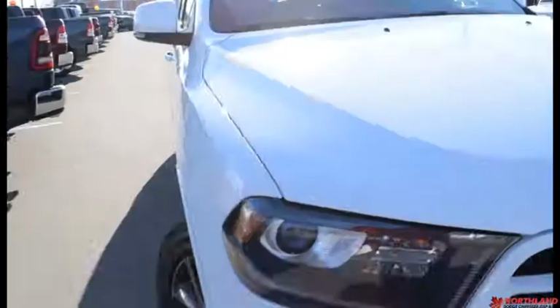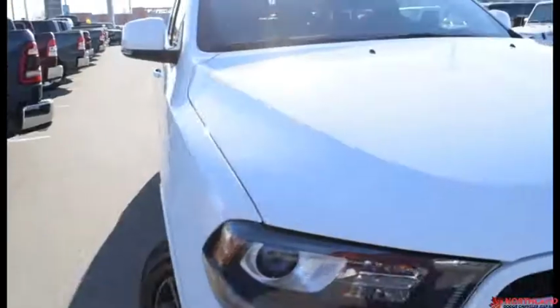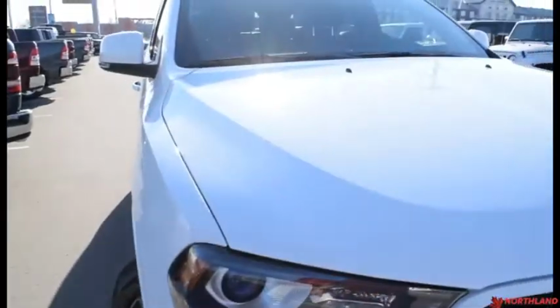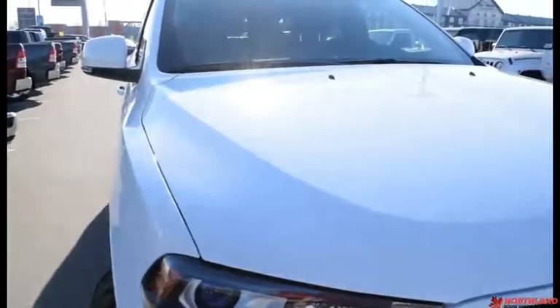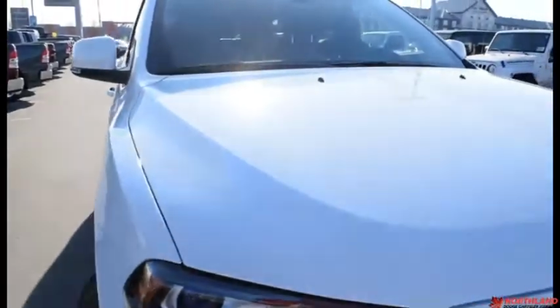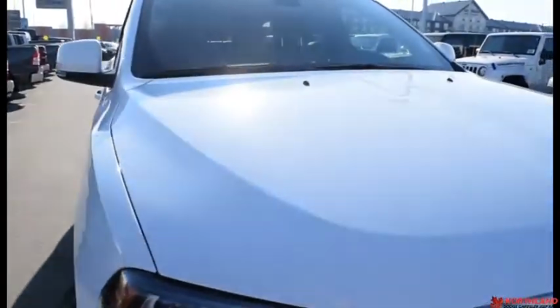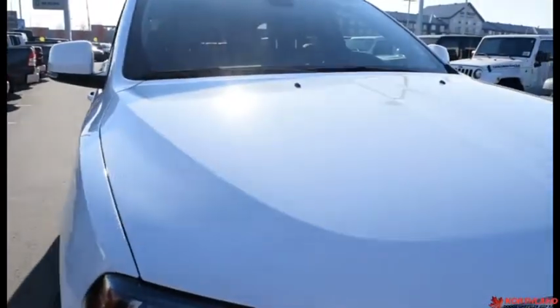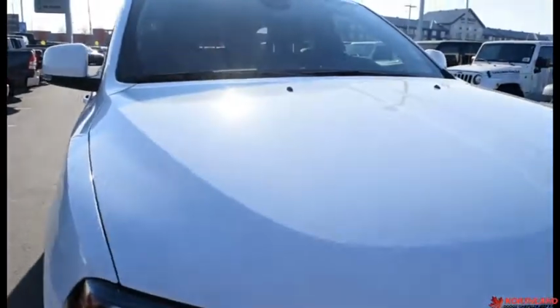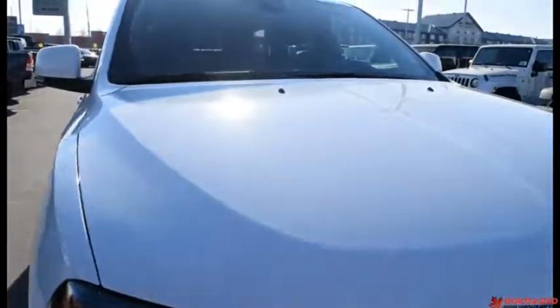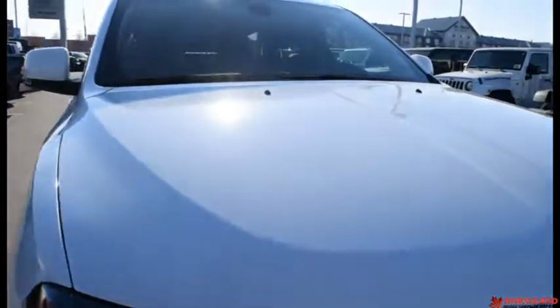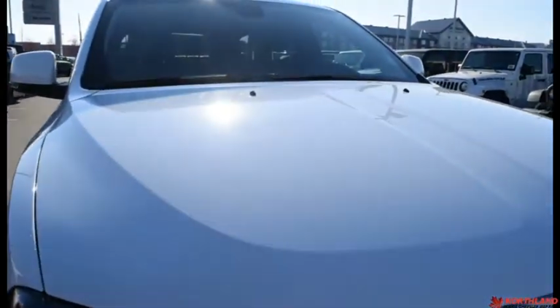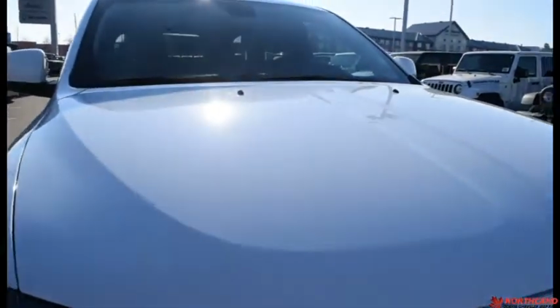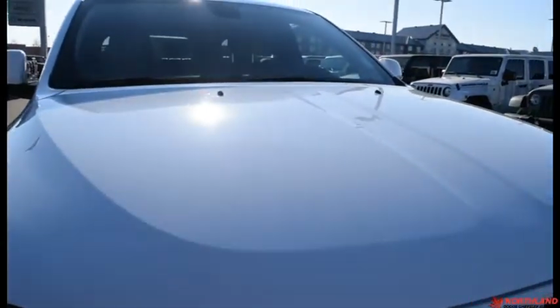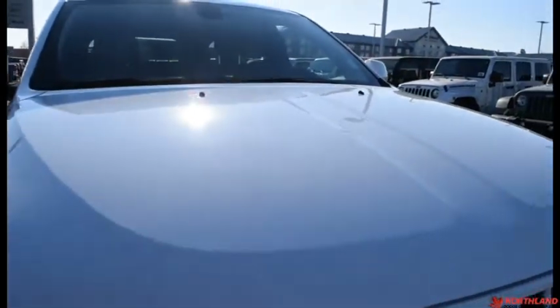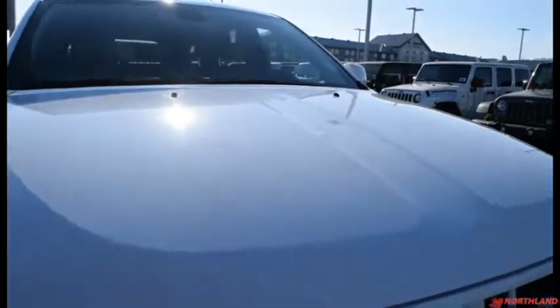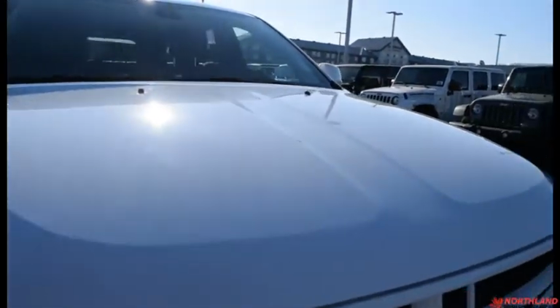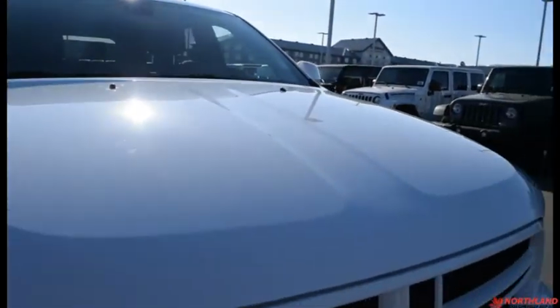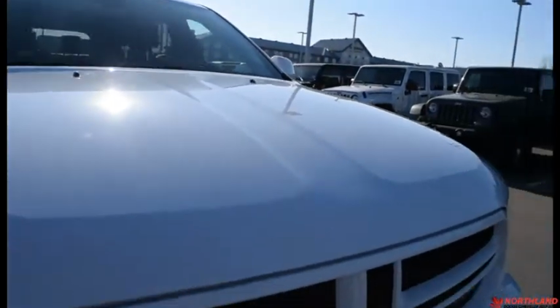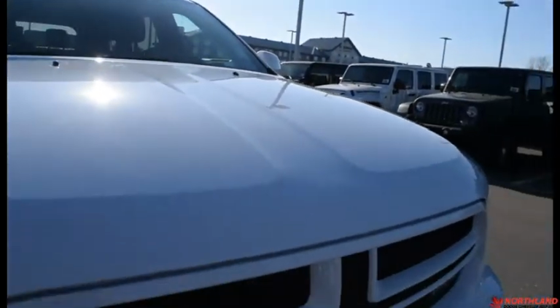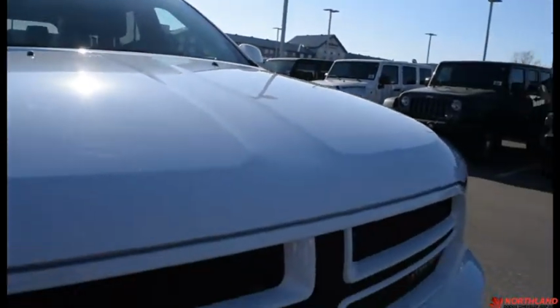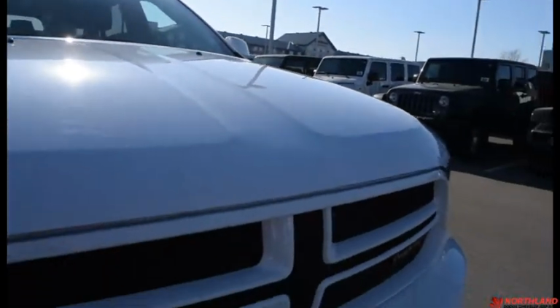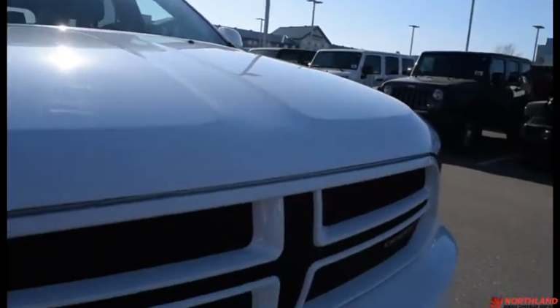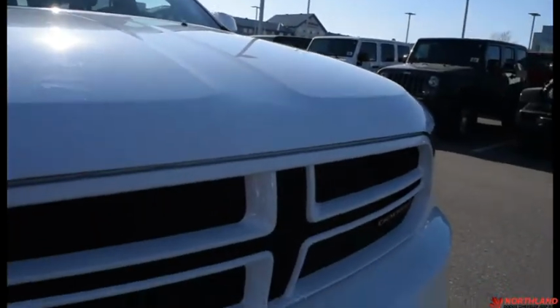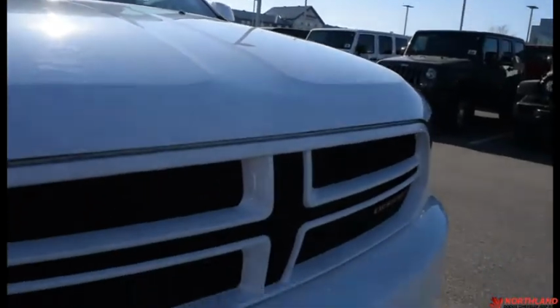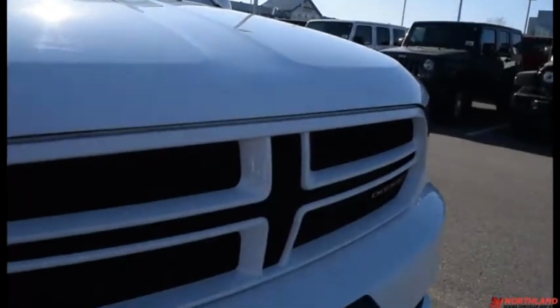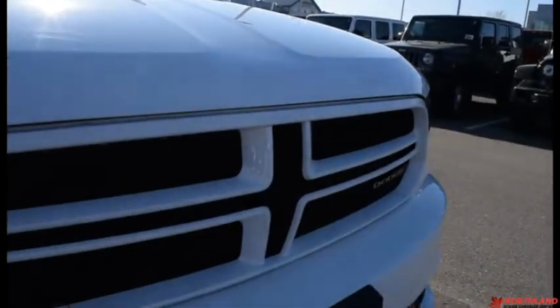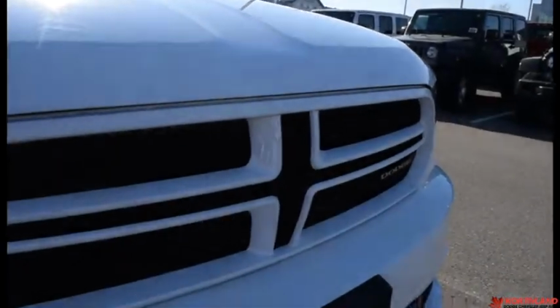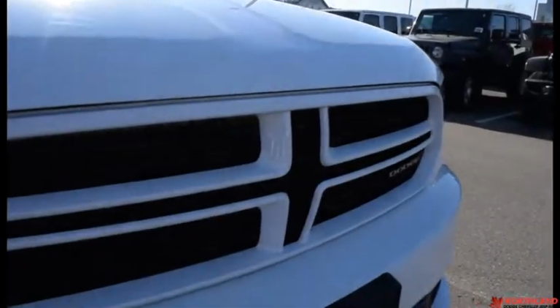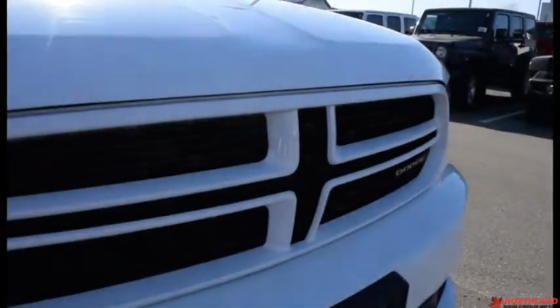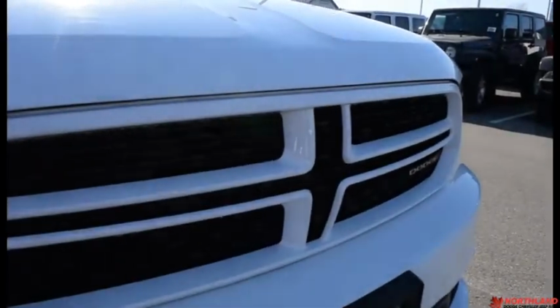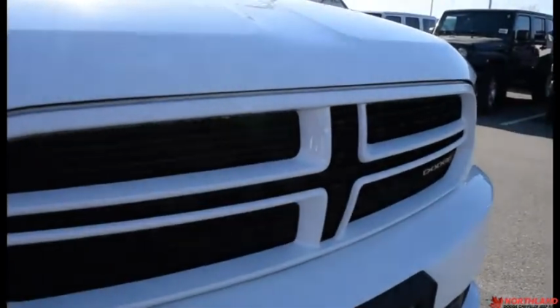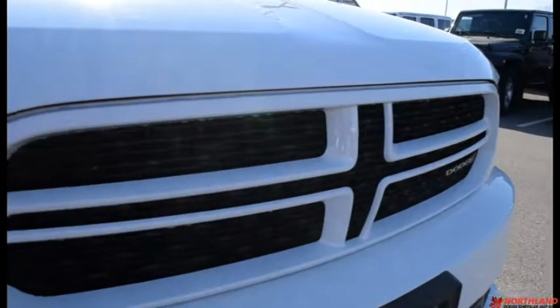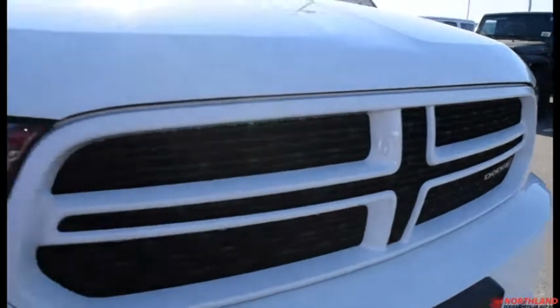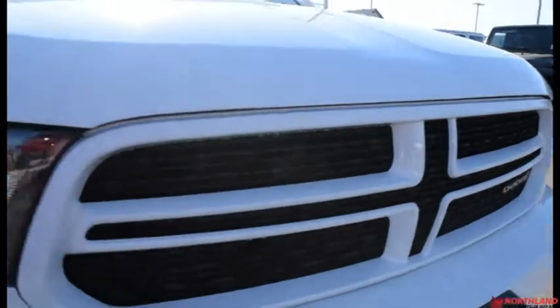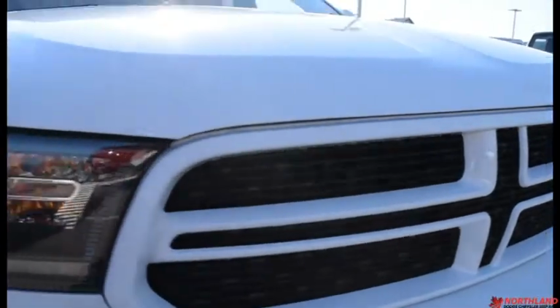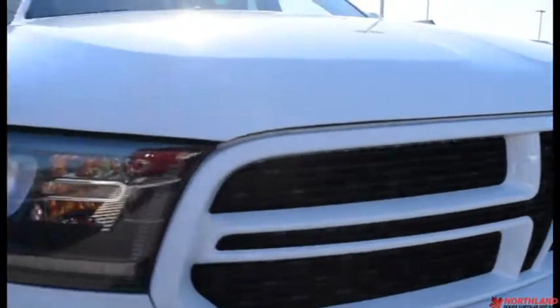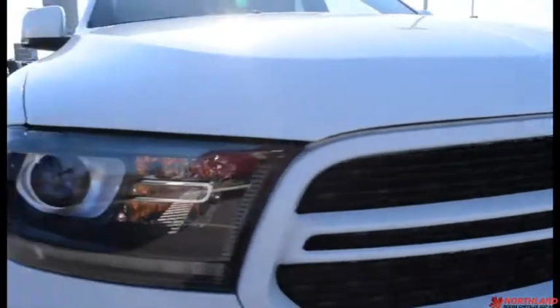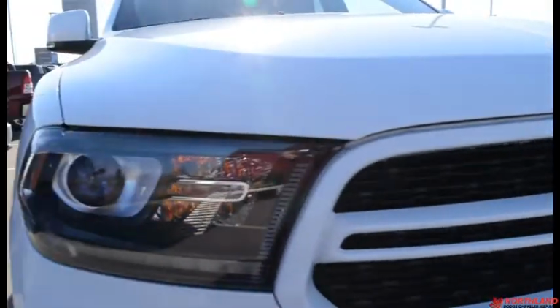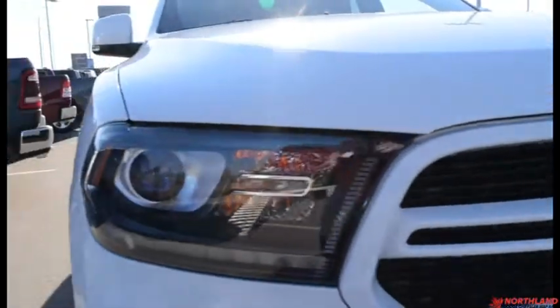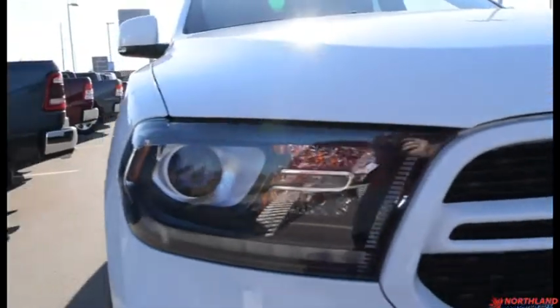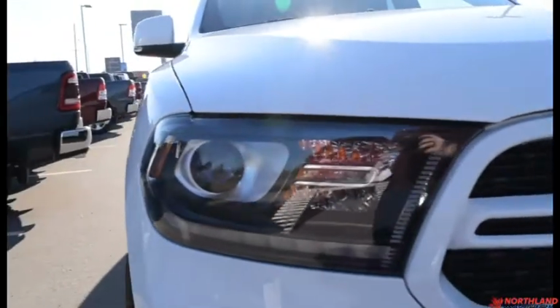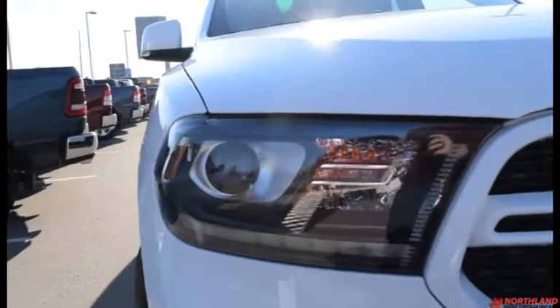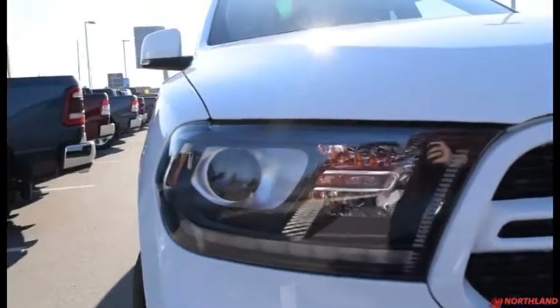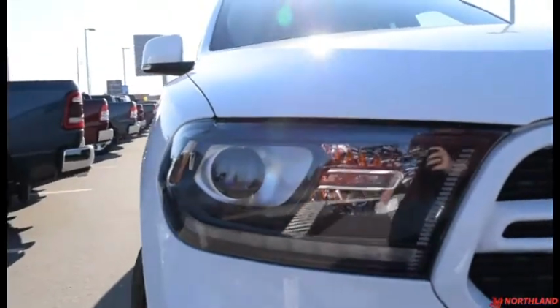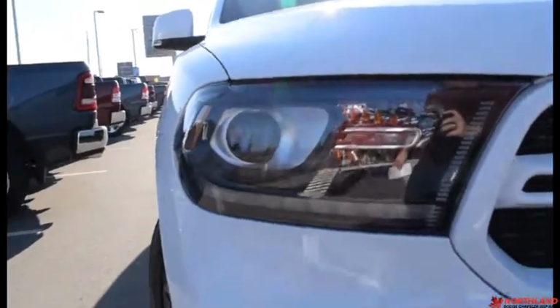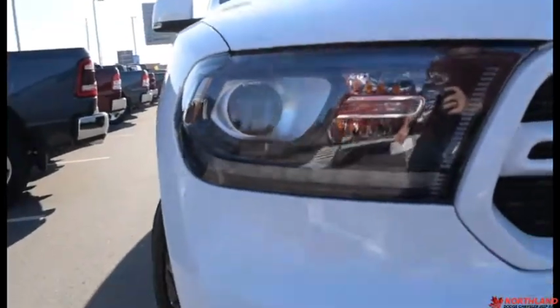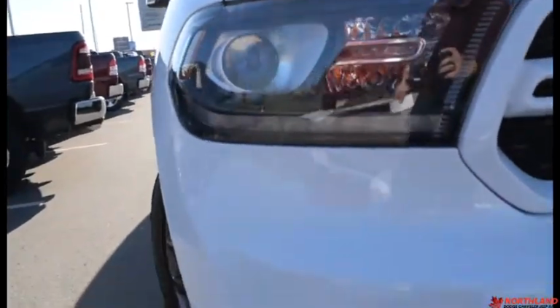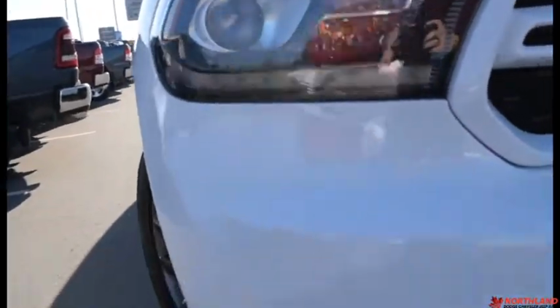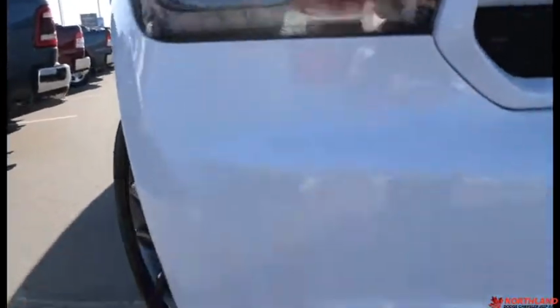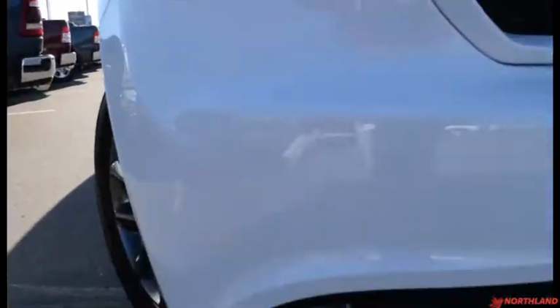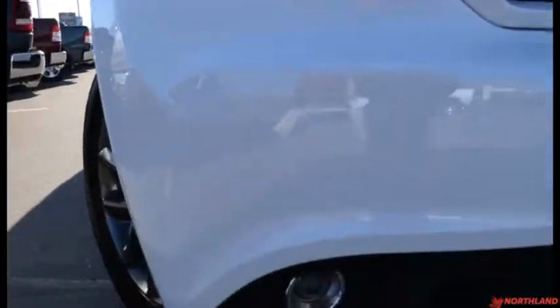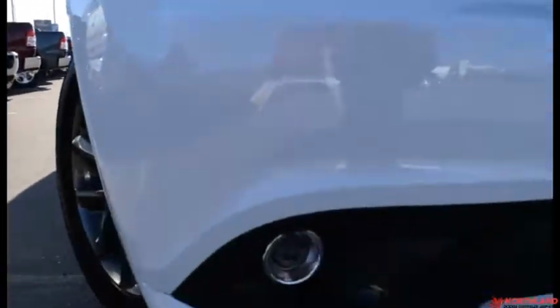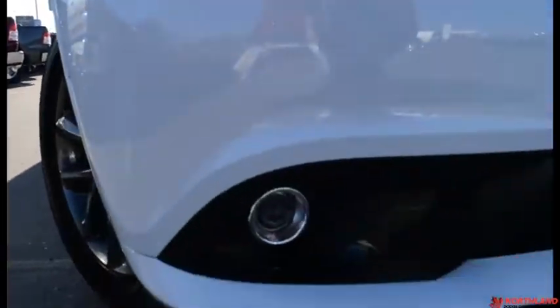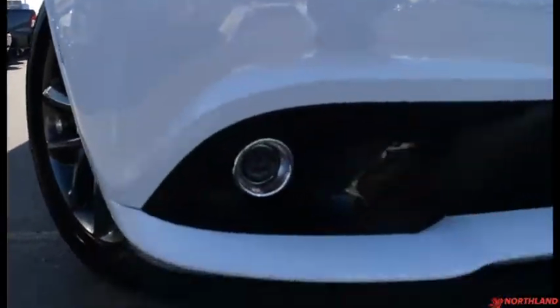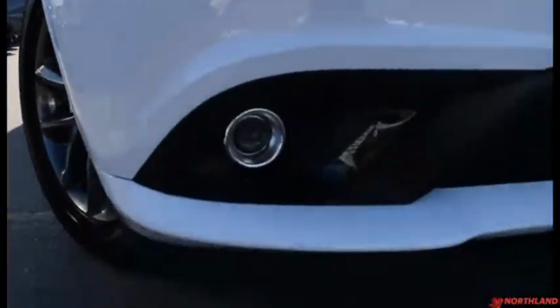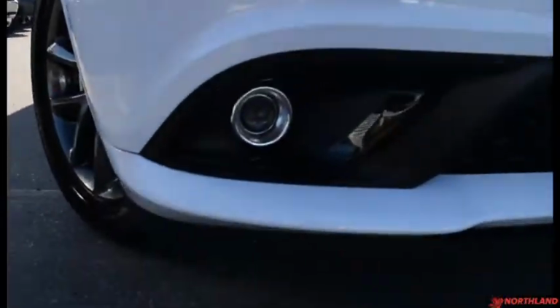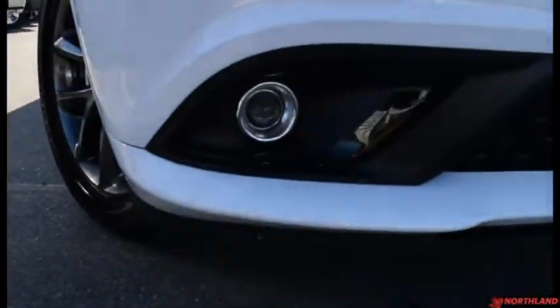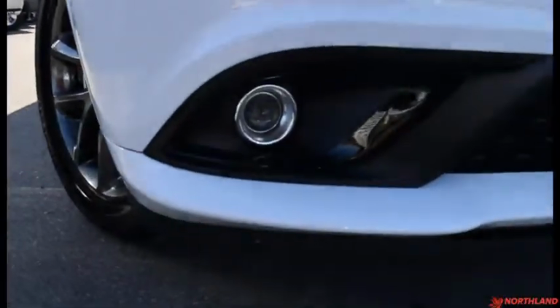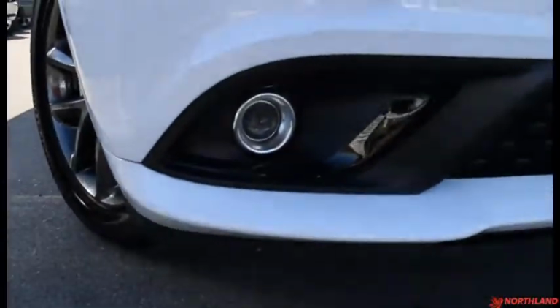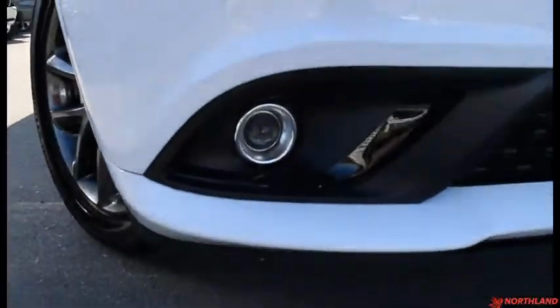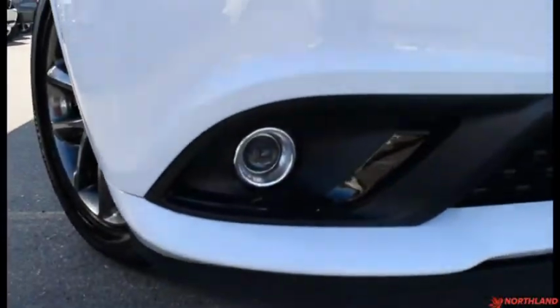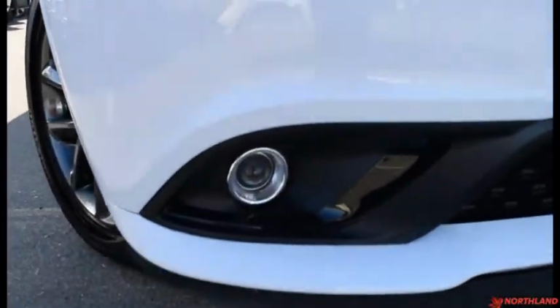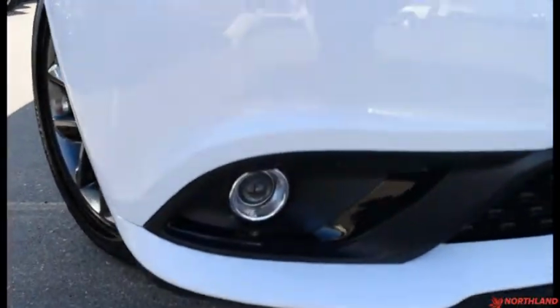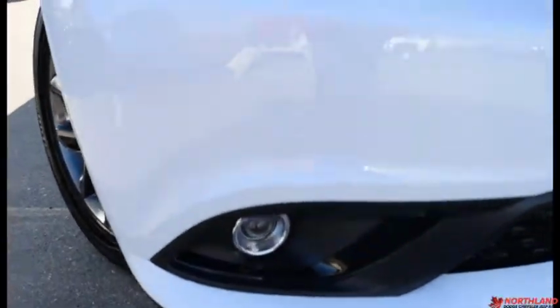This one's in bright white — it looks great. You do have the black and white grille up front with your projector style headlights and your fog lights just down there.